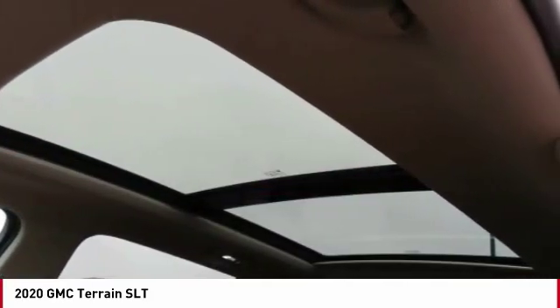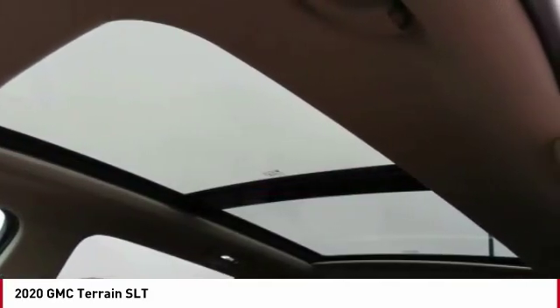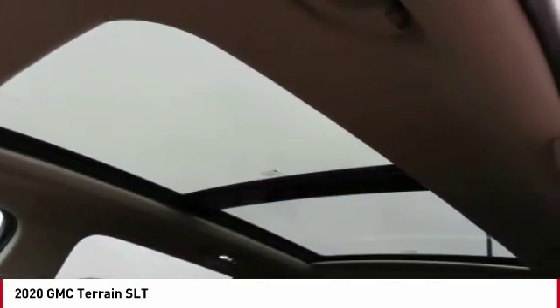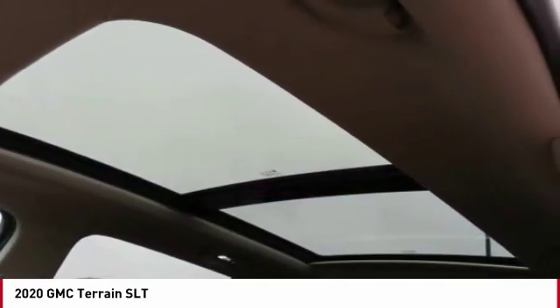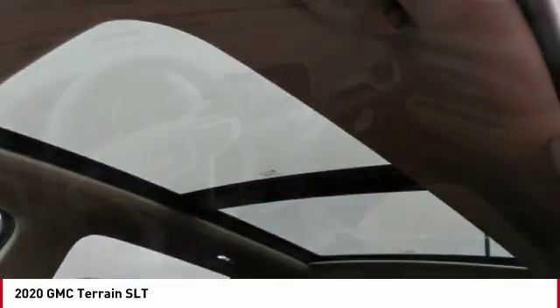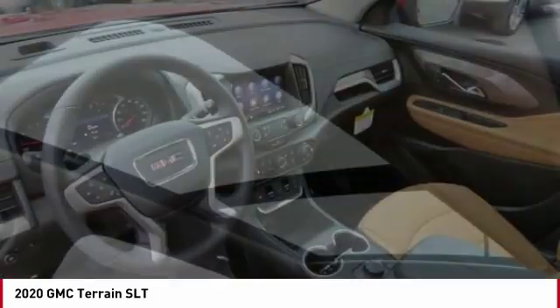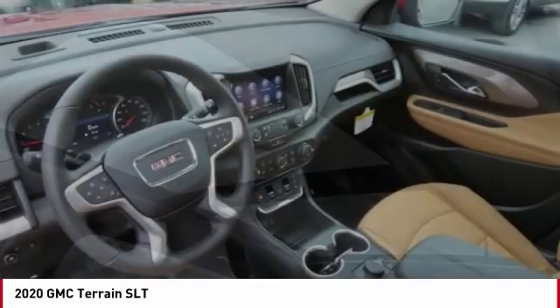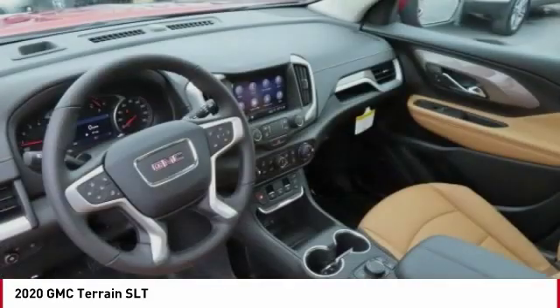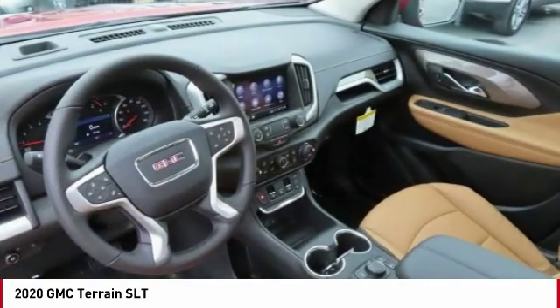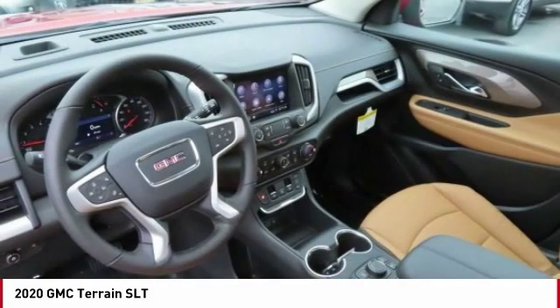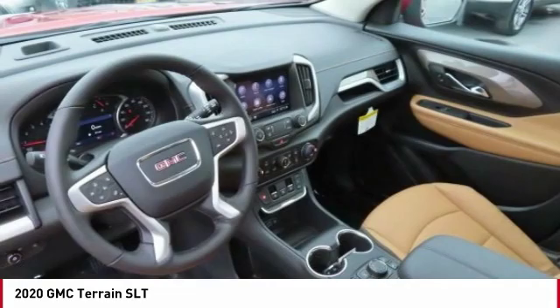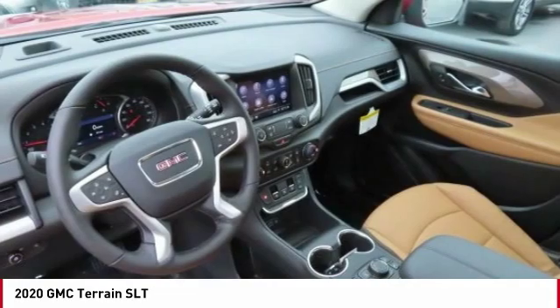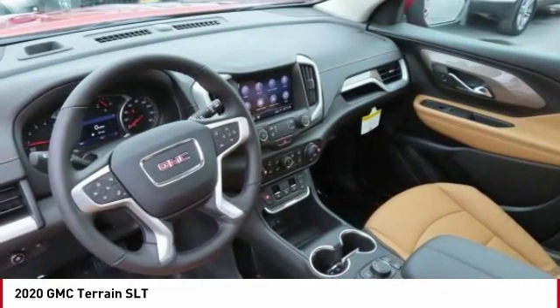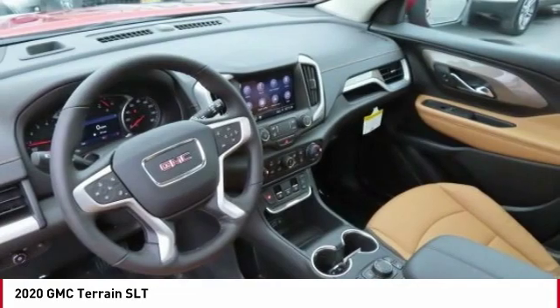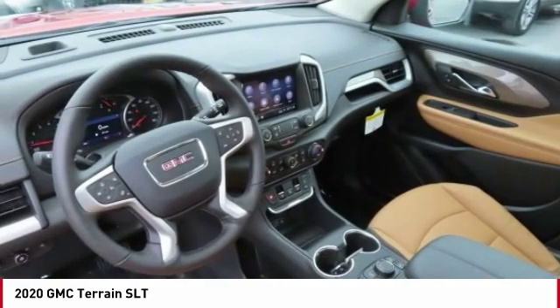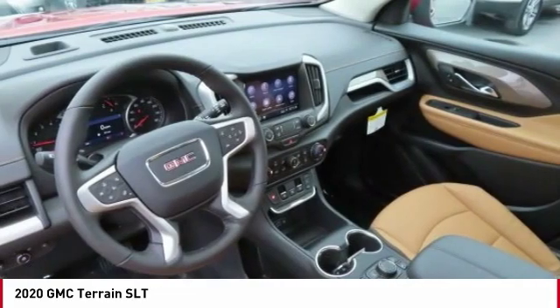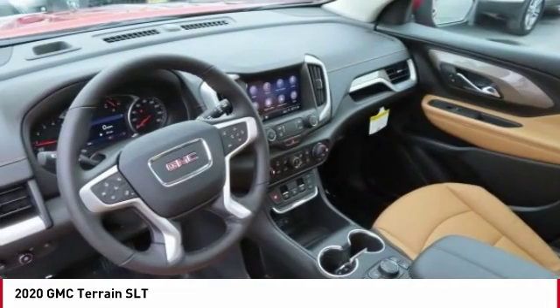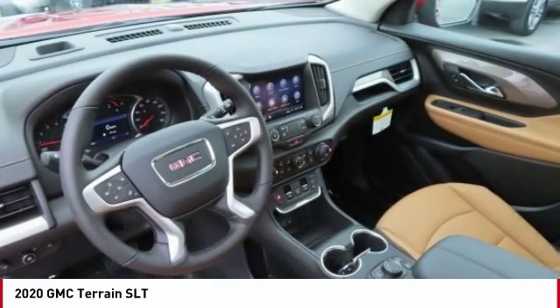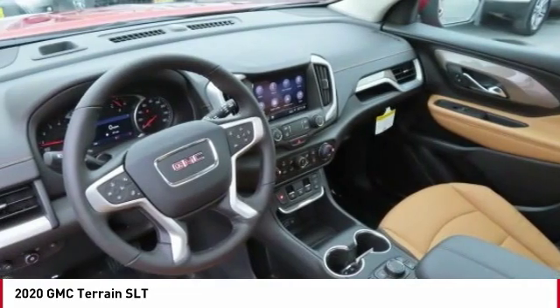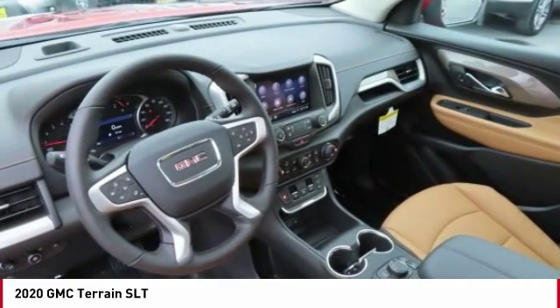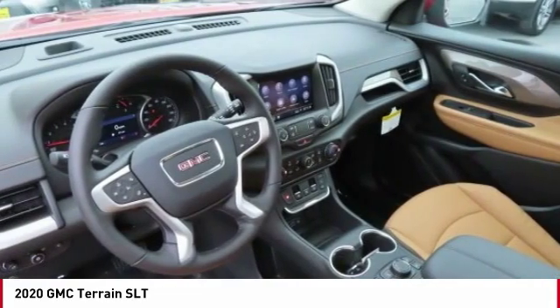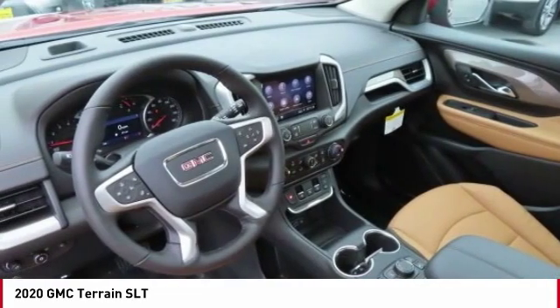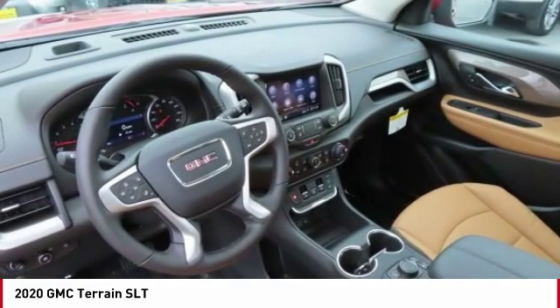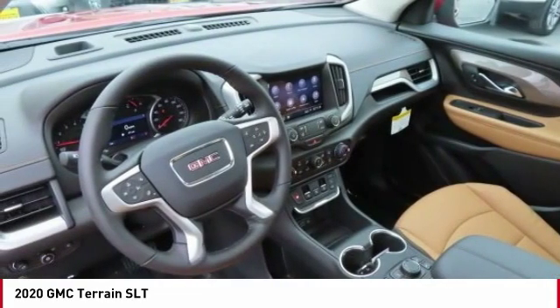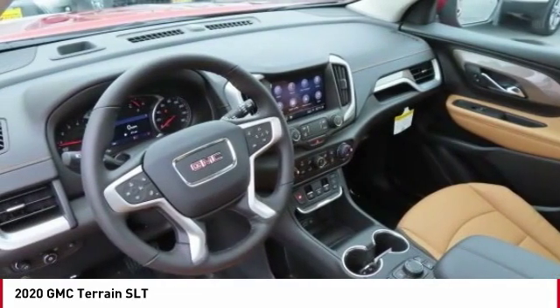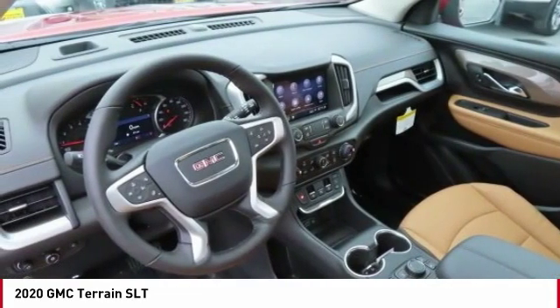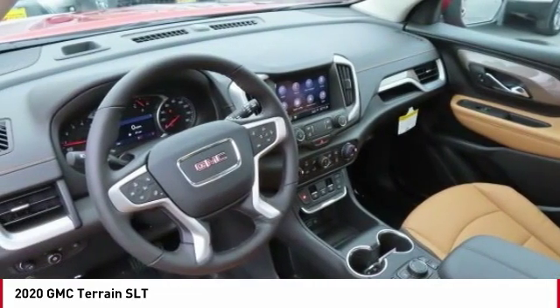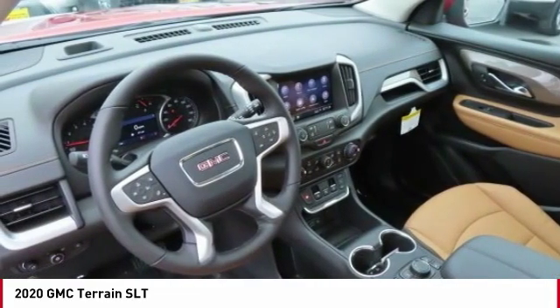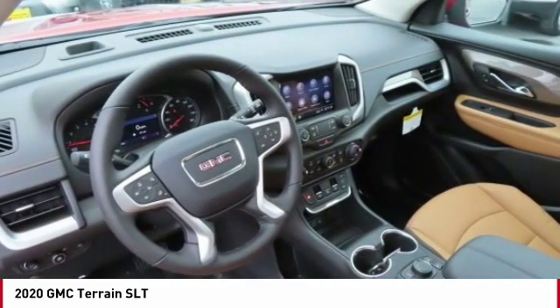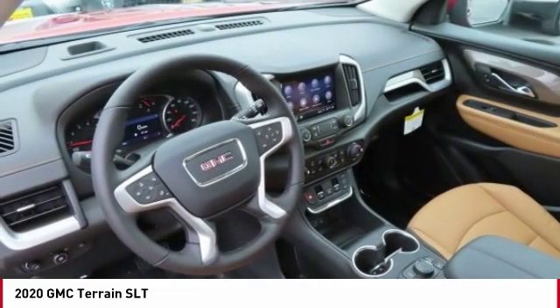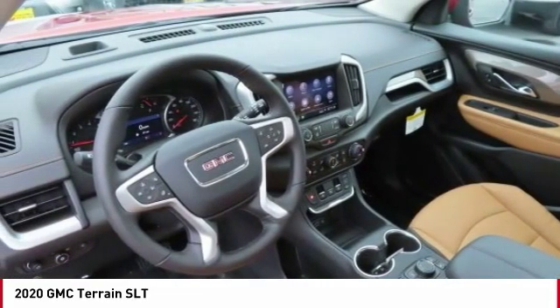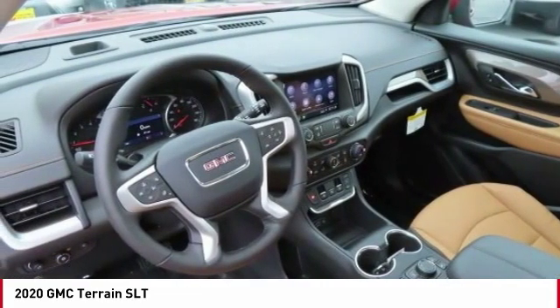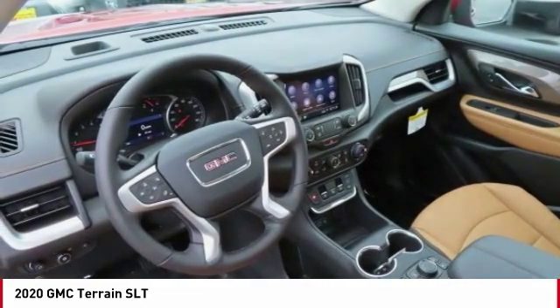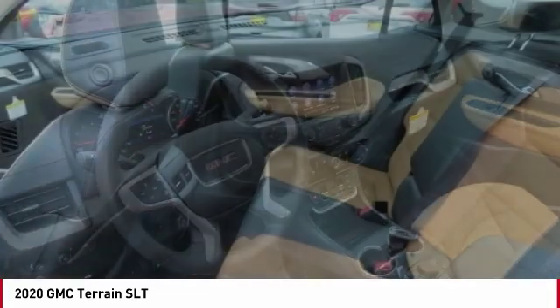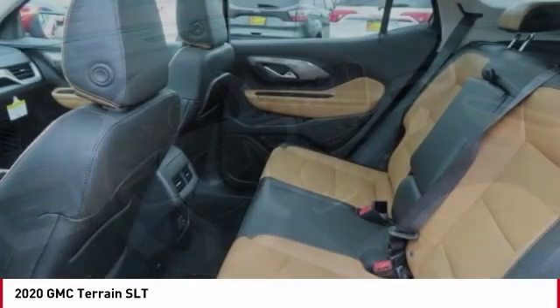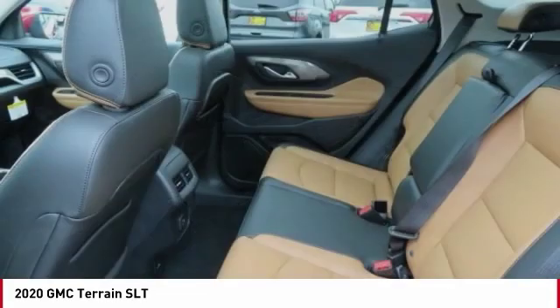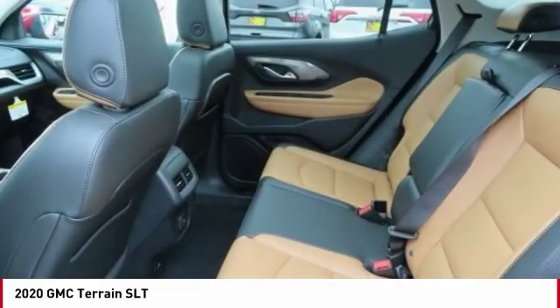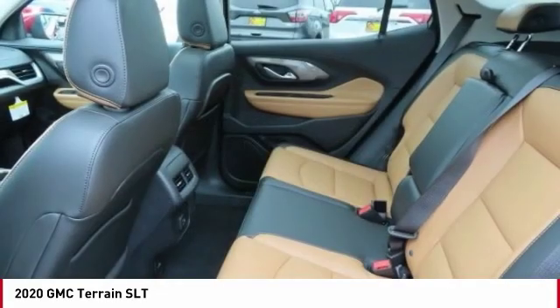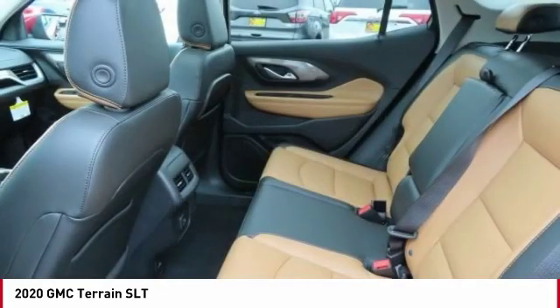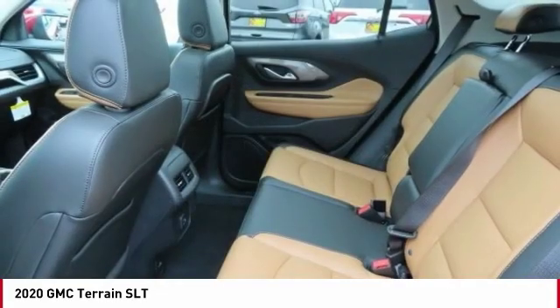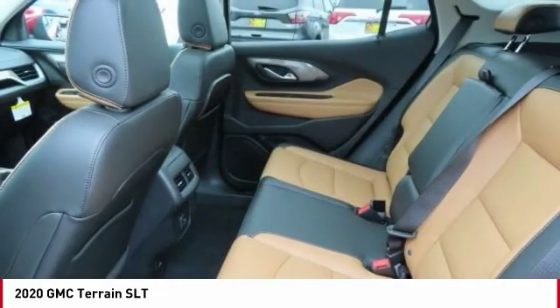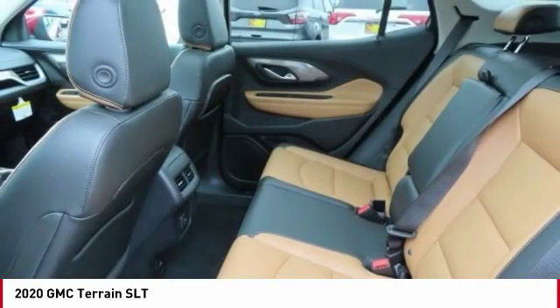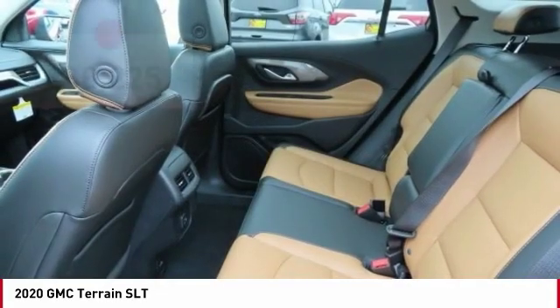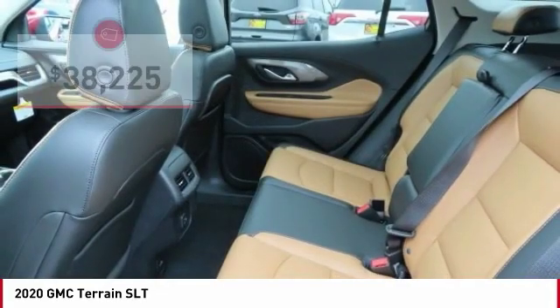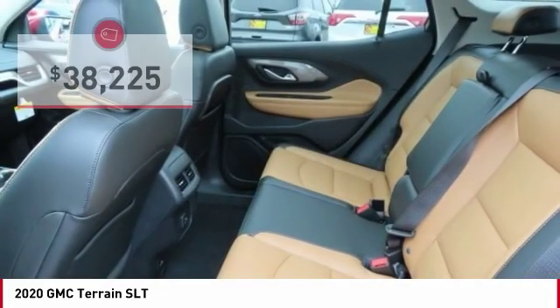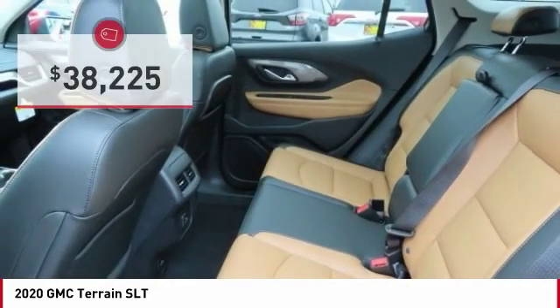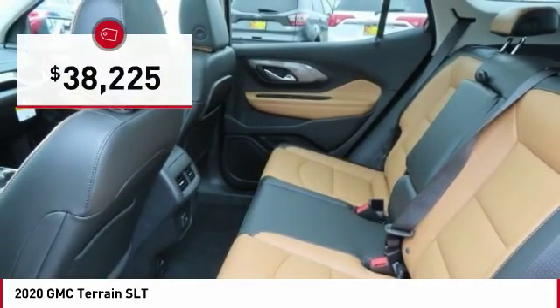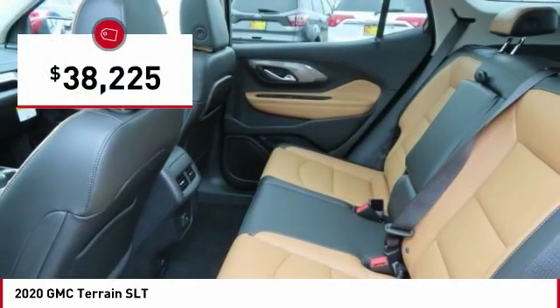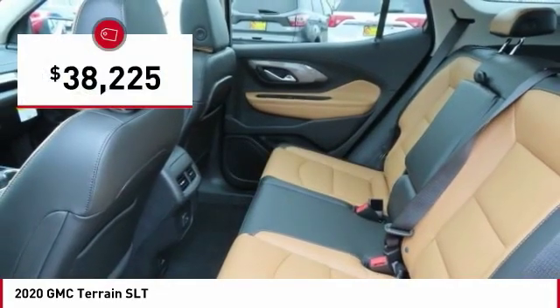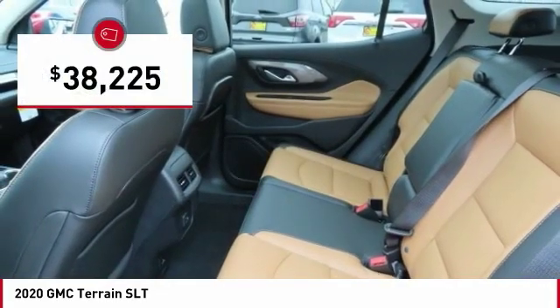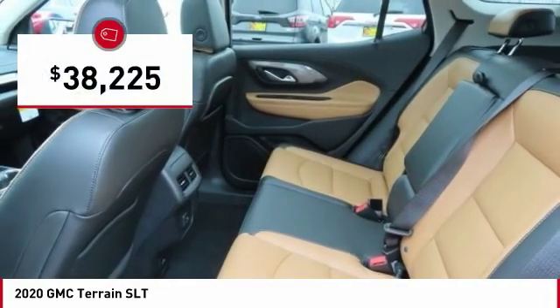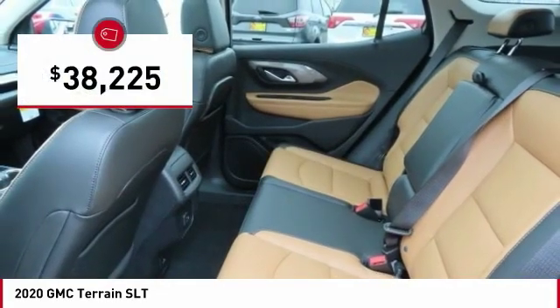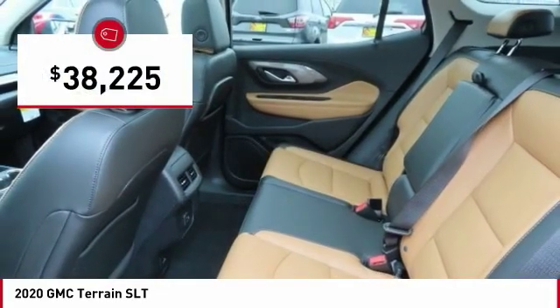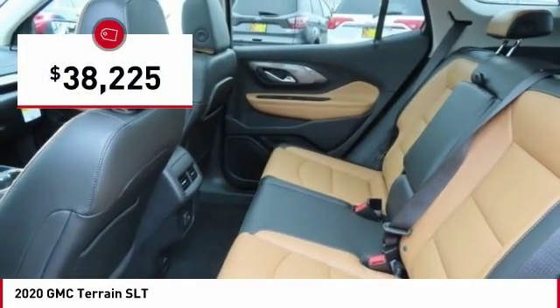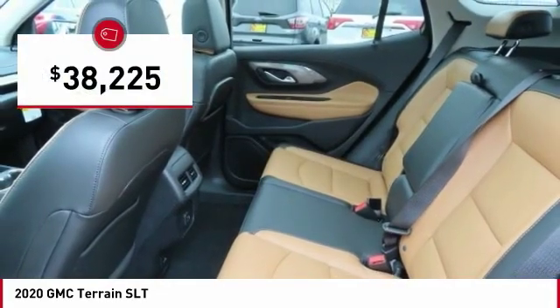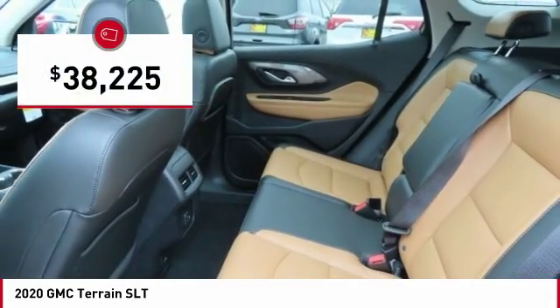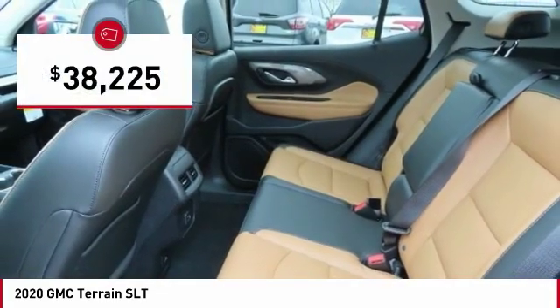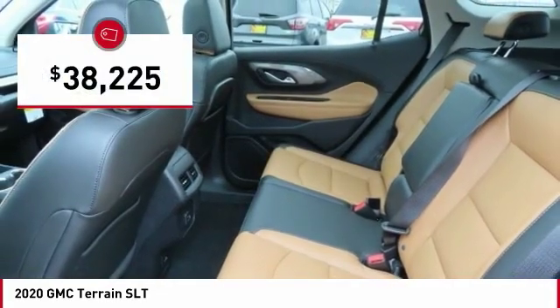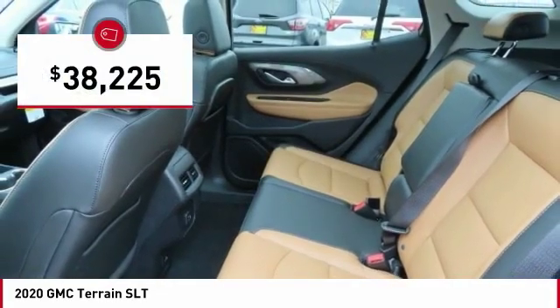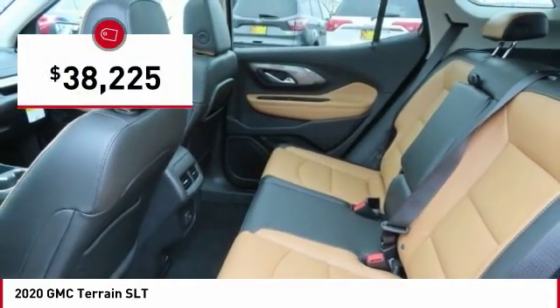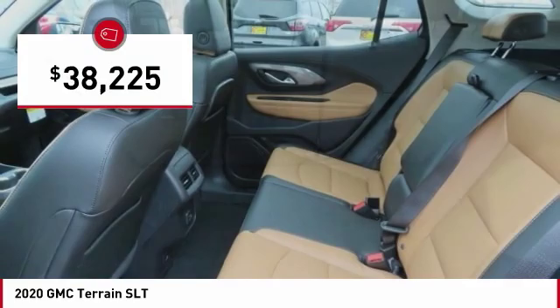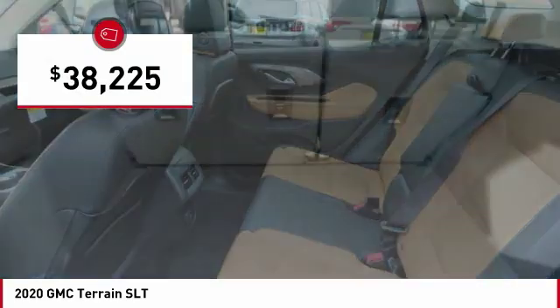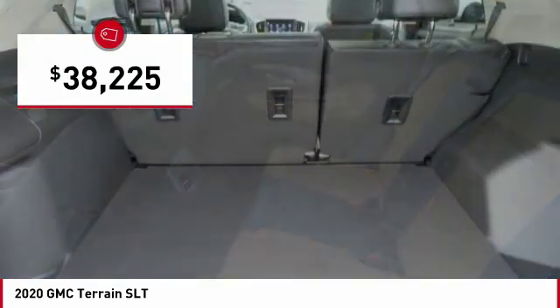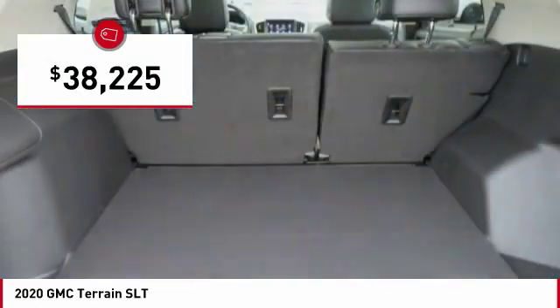An EPA-estimated 32-highway MPG is not bad either, and it is priced below $40,000.